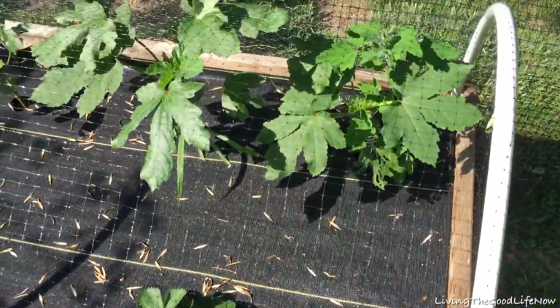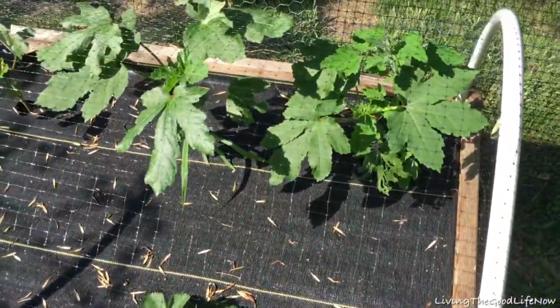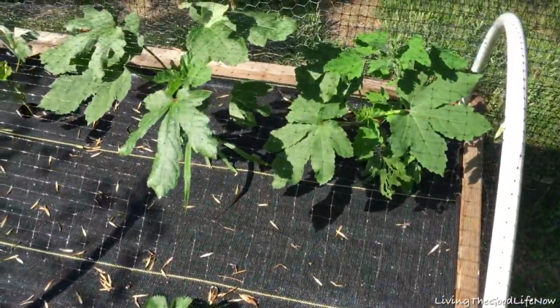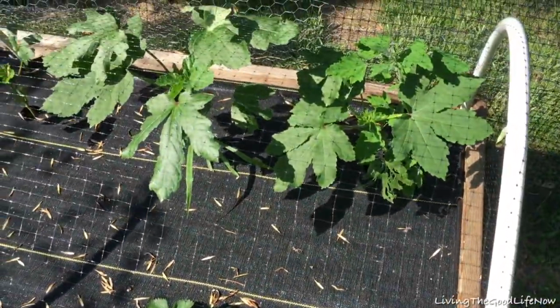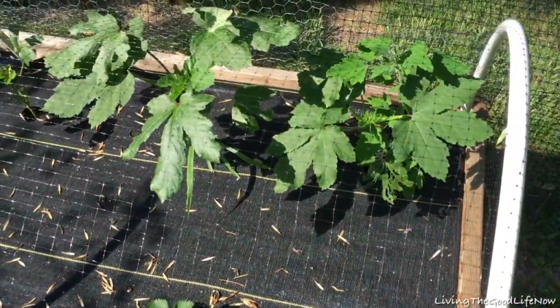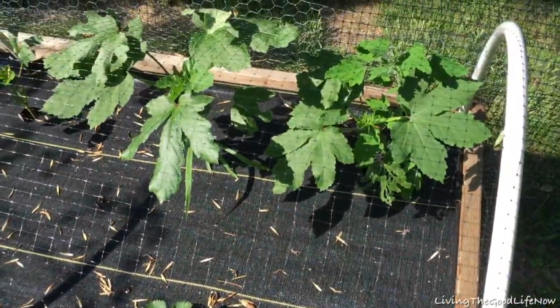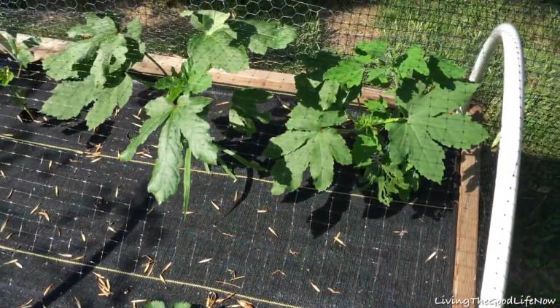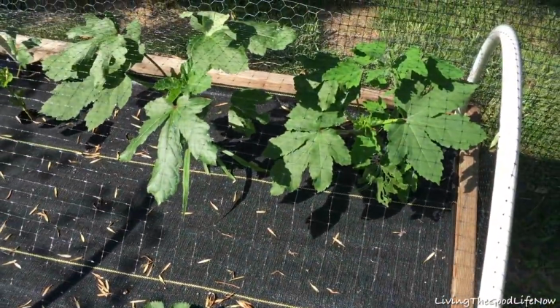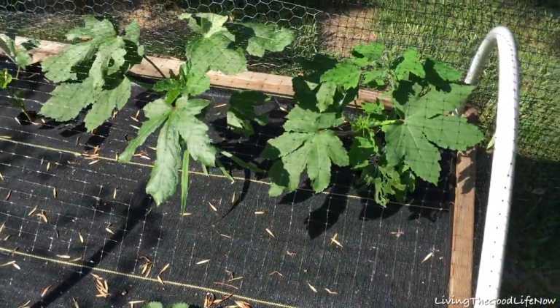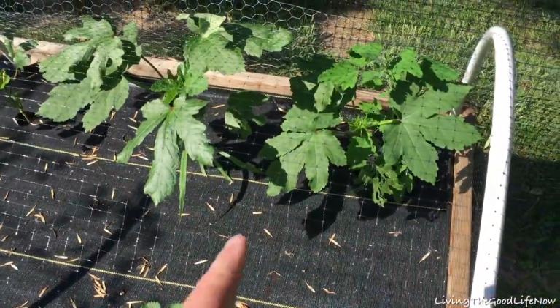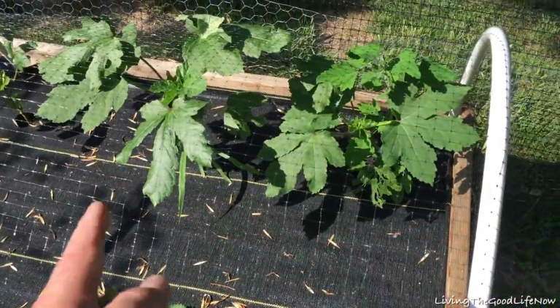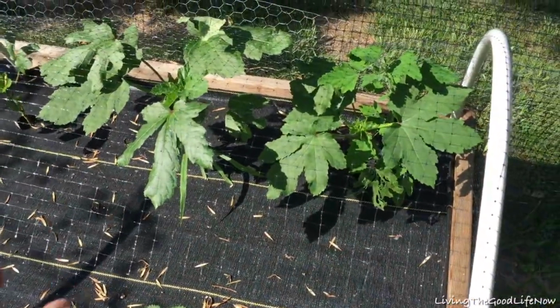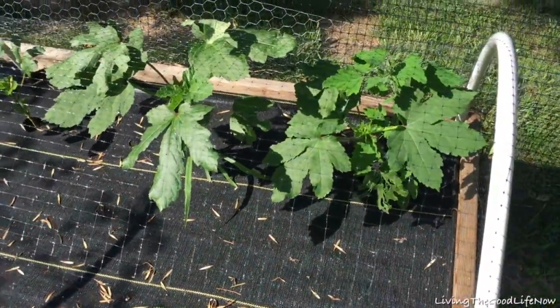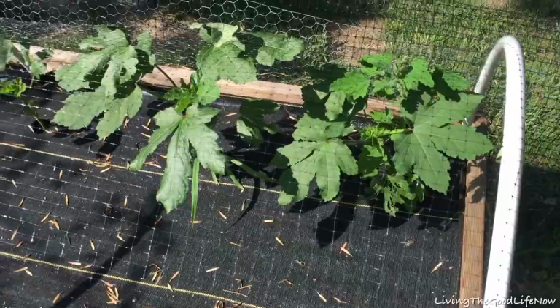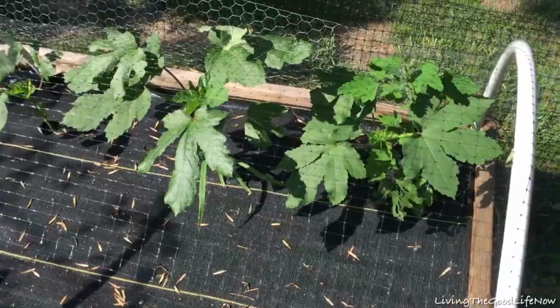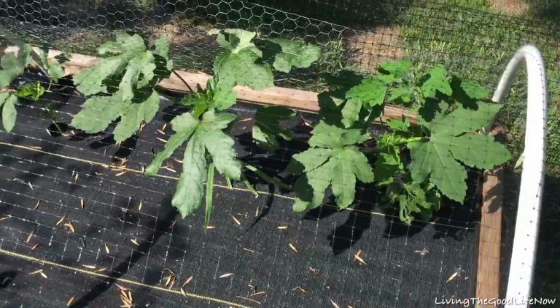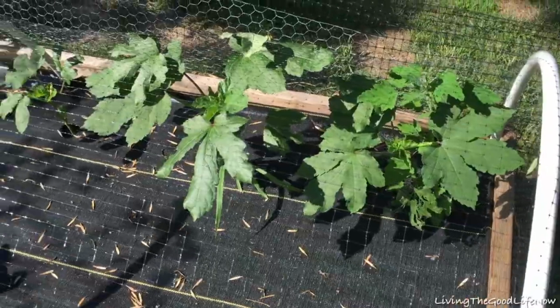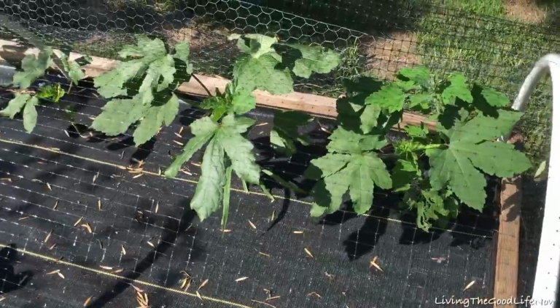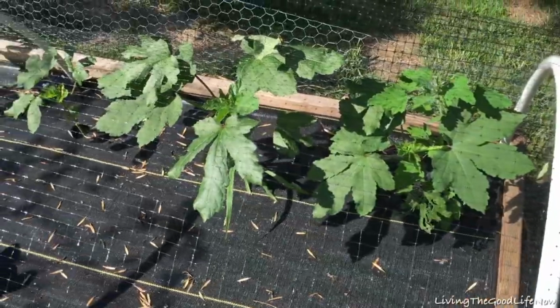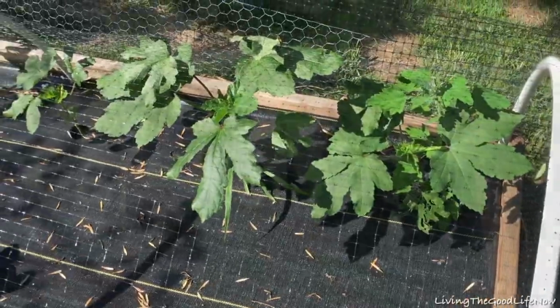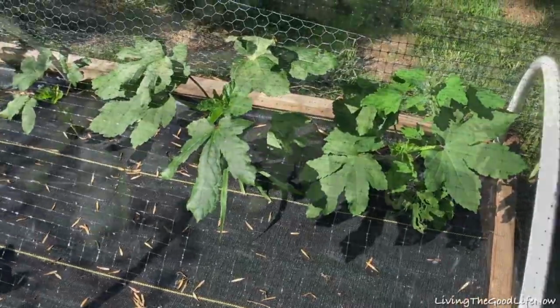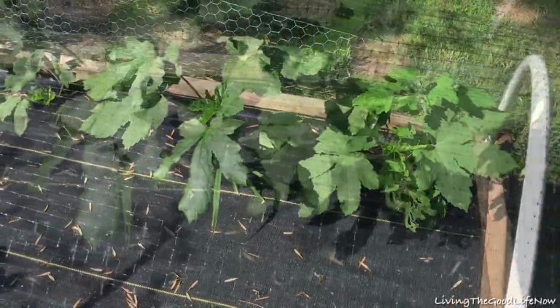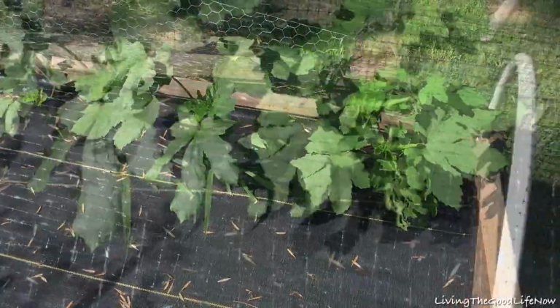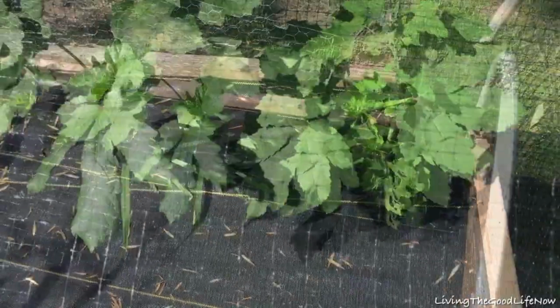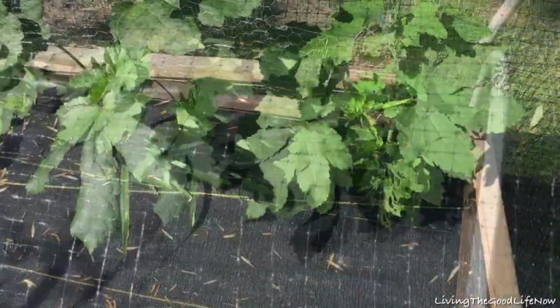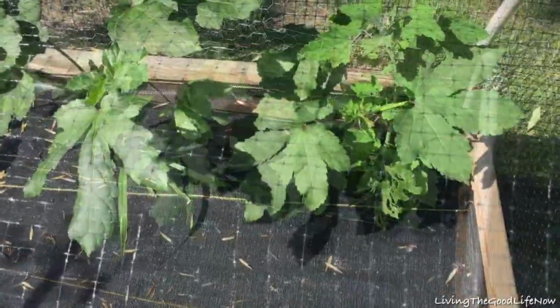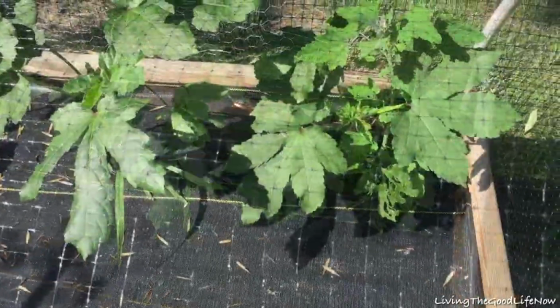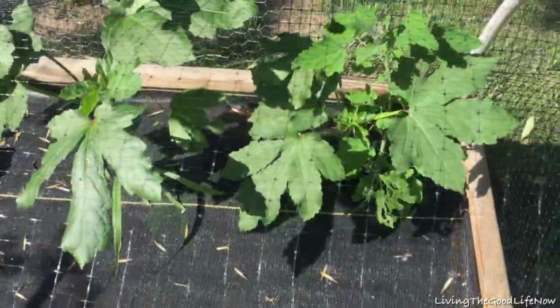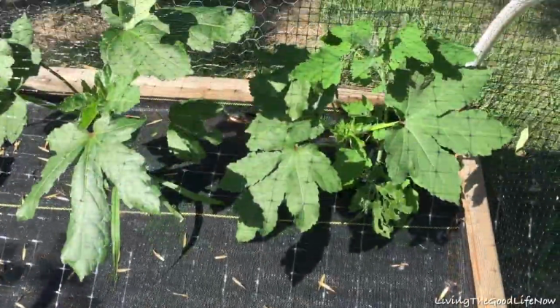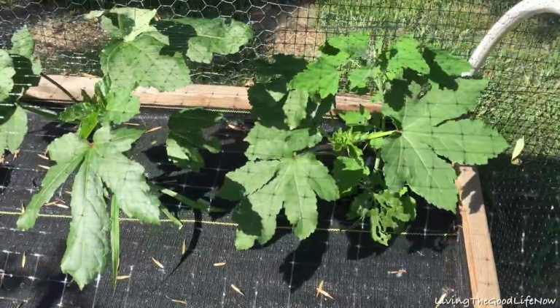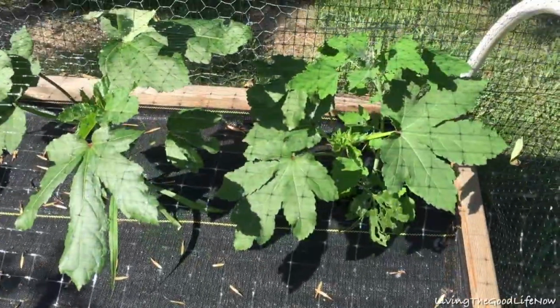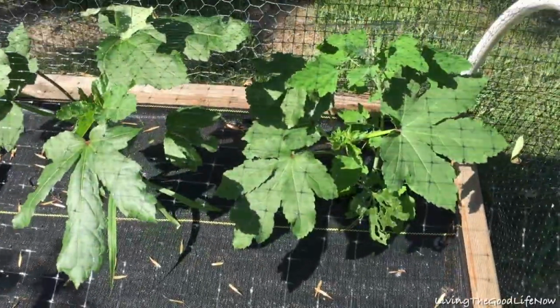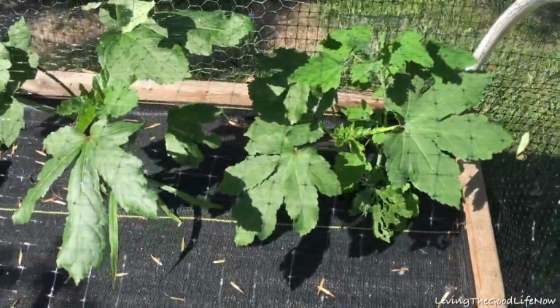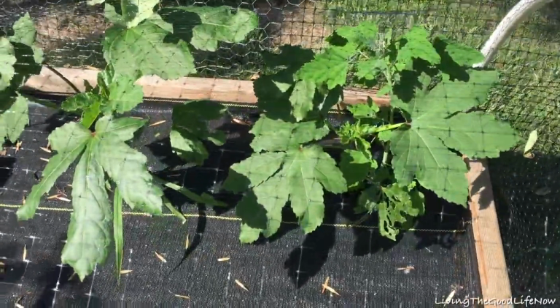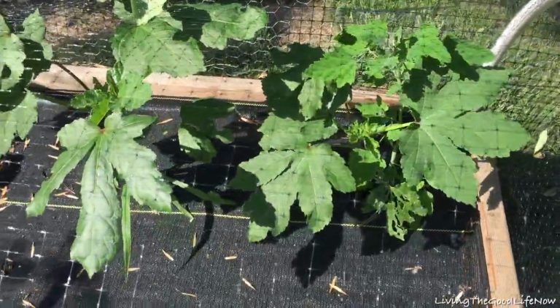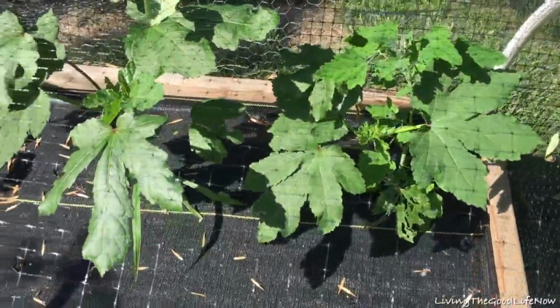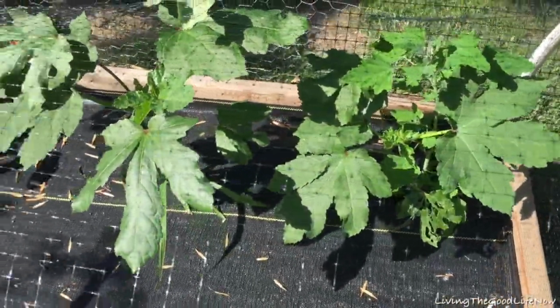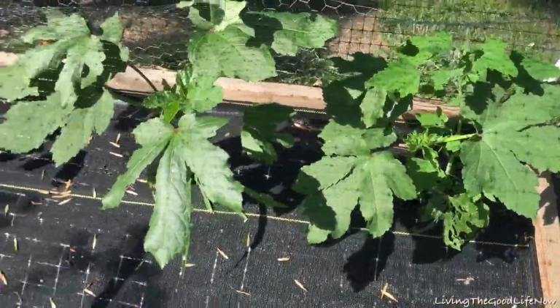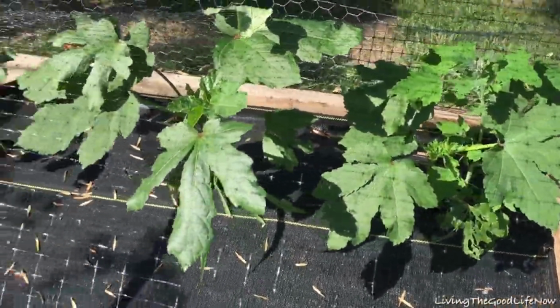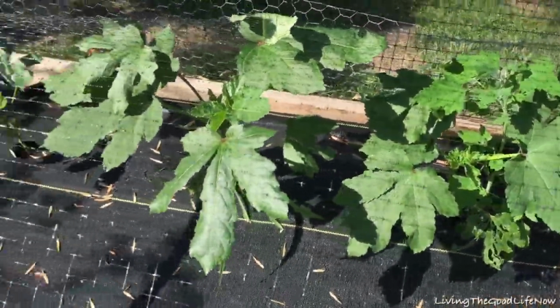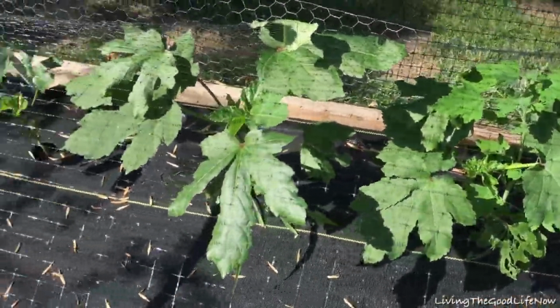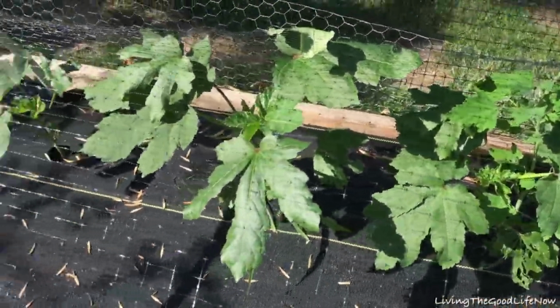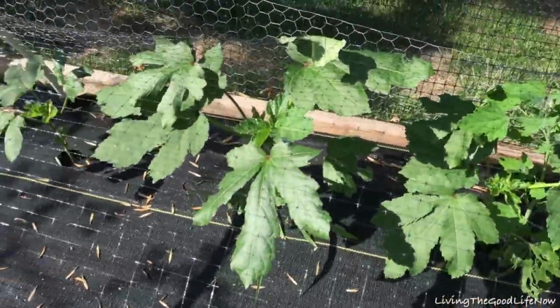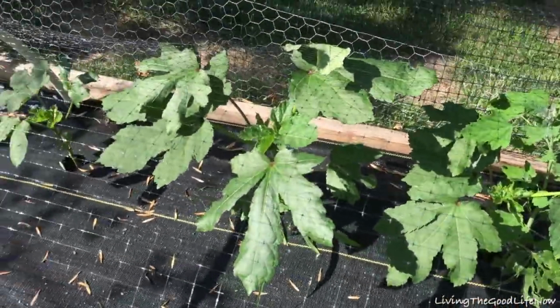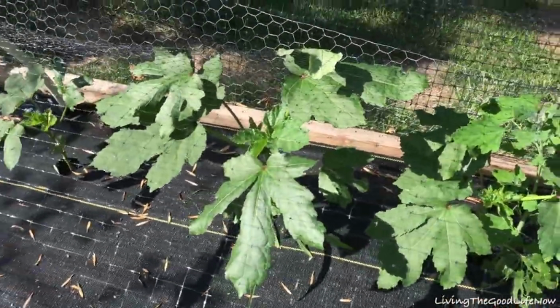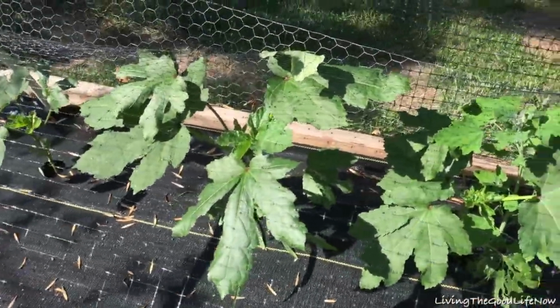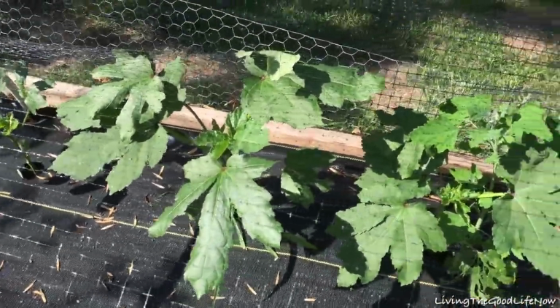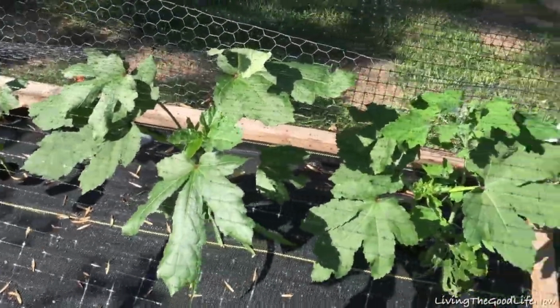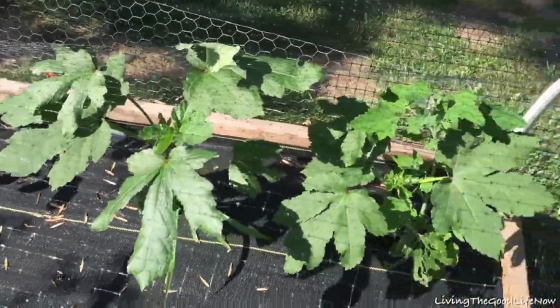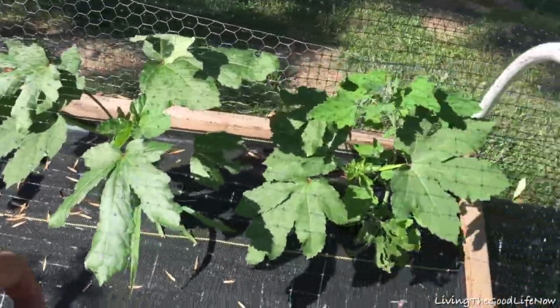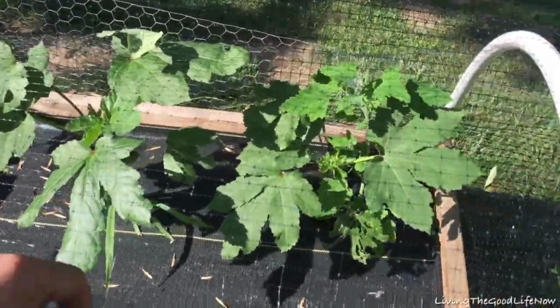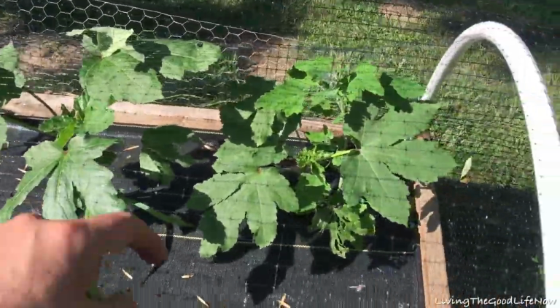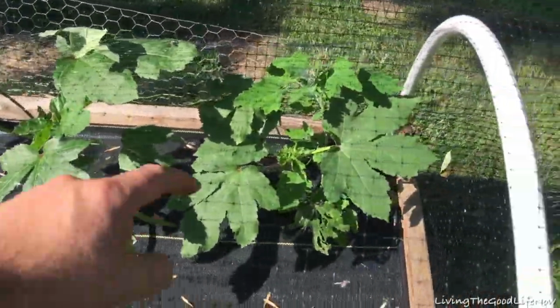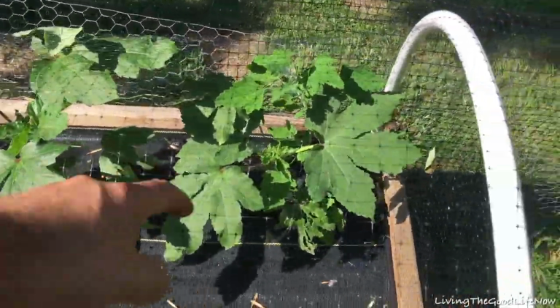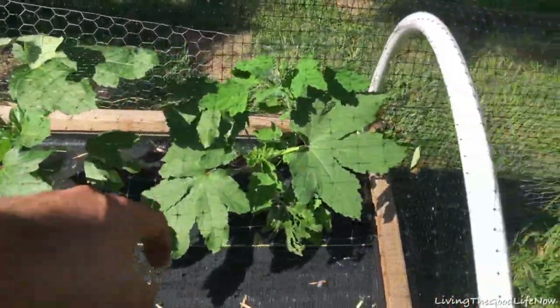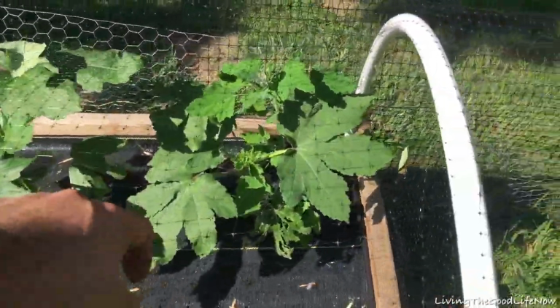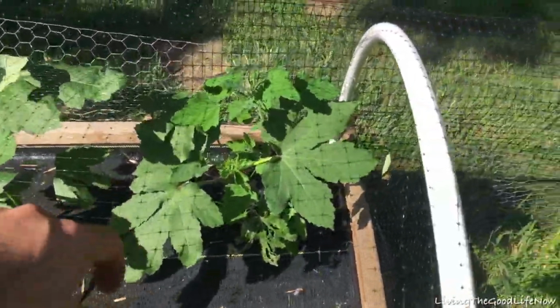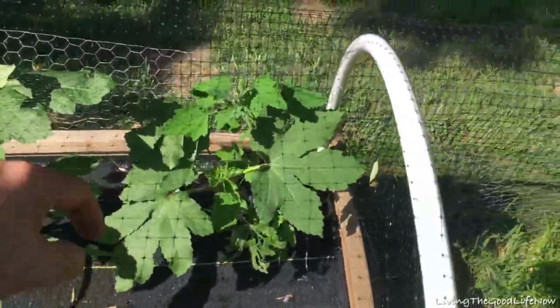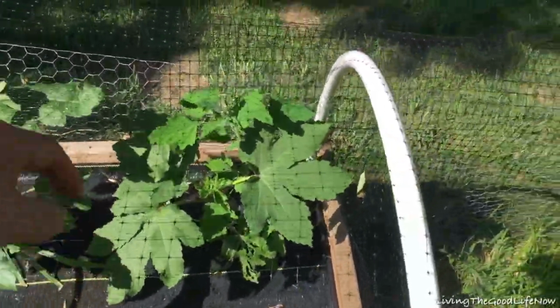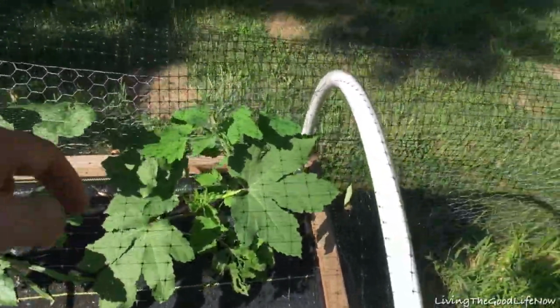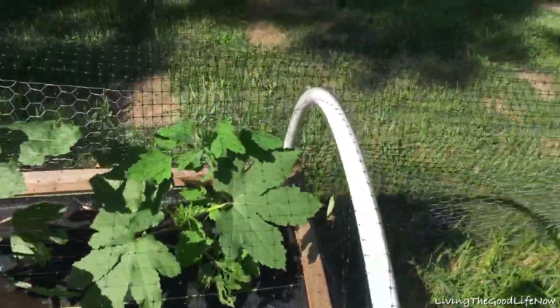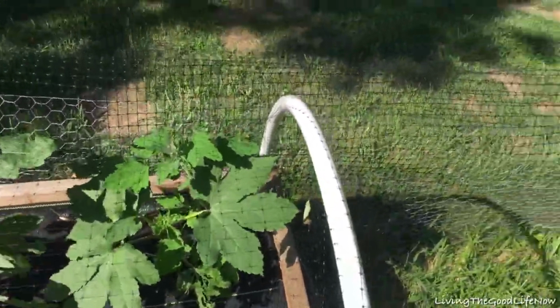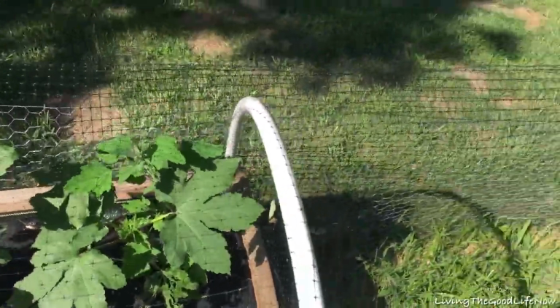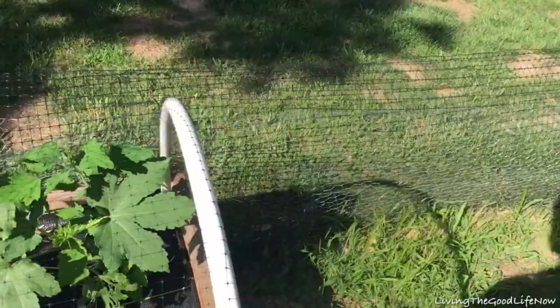Here's my strawberry patch. And those over there are okra plants. I need to cut holes in the covering so they can grow taller.